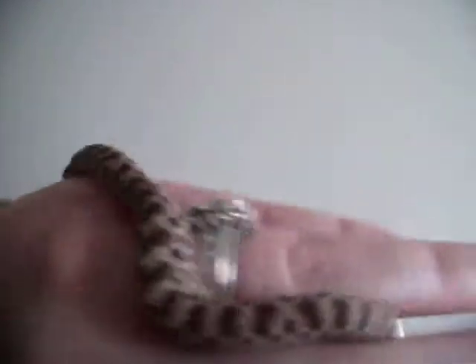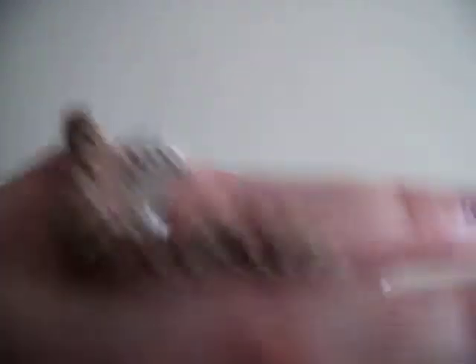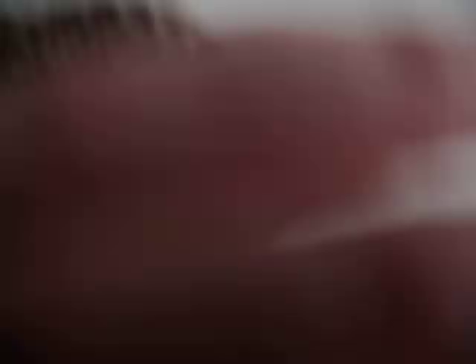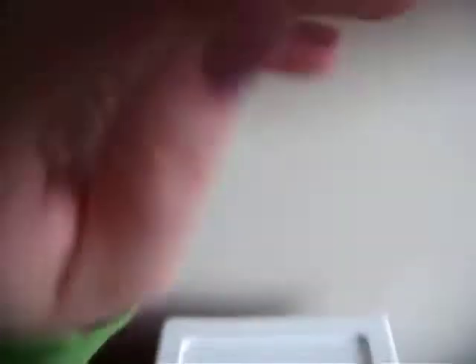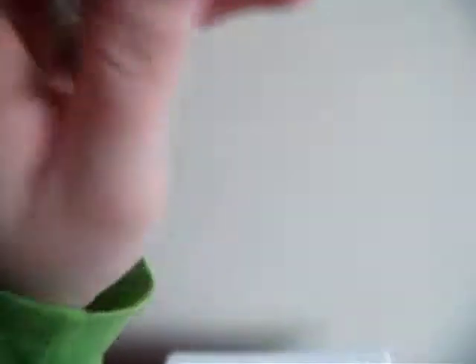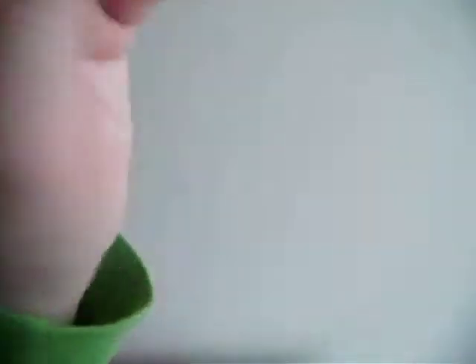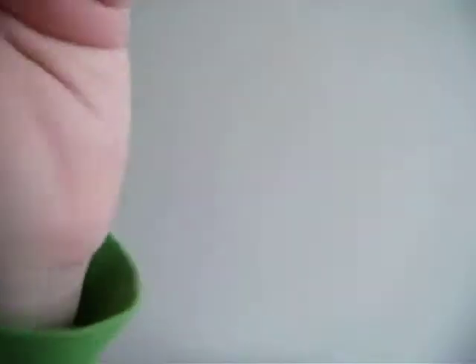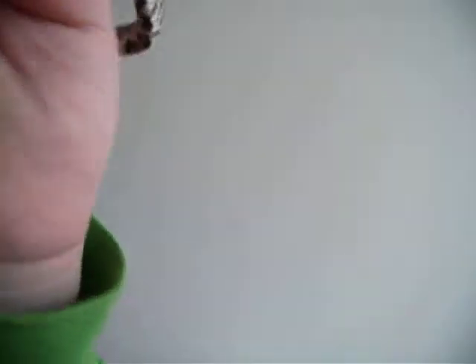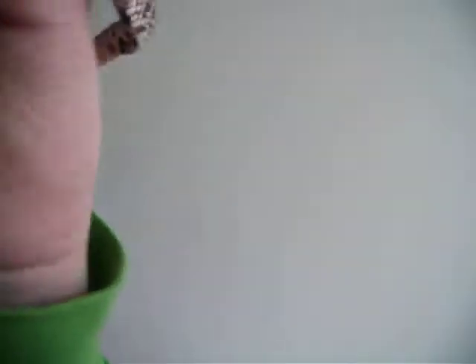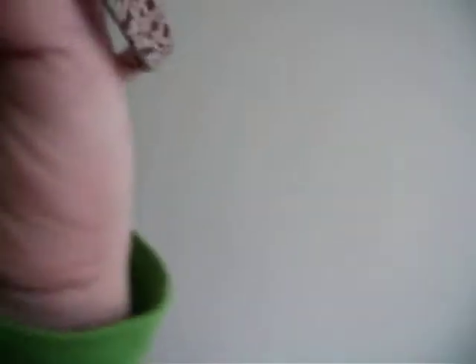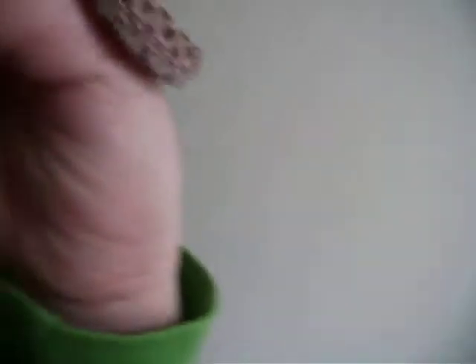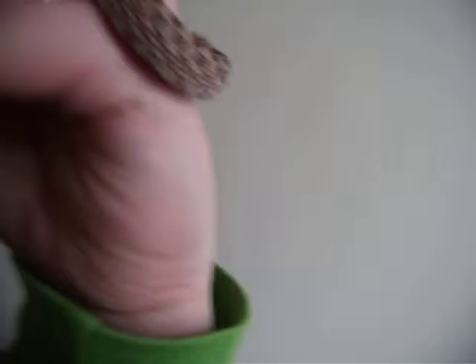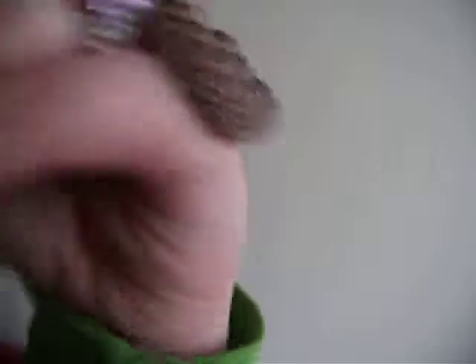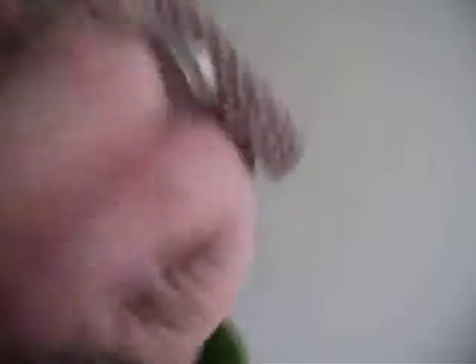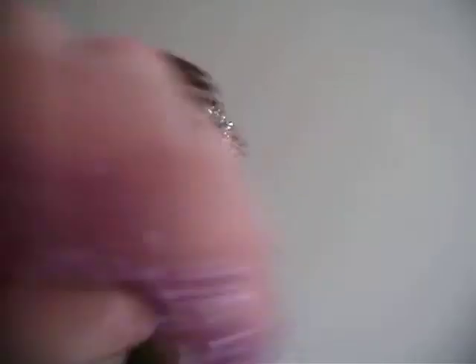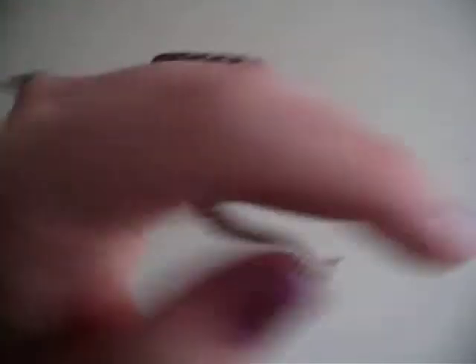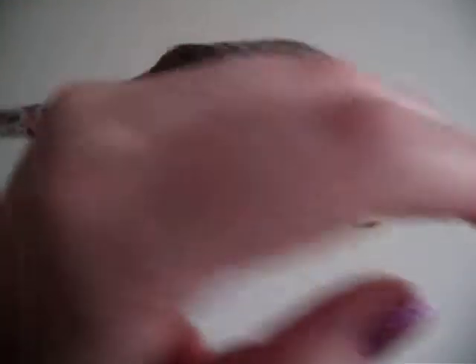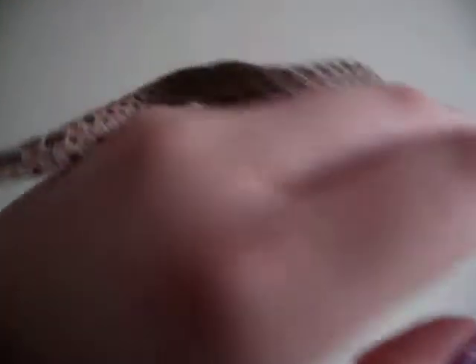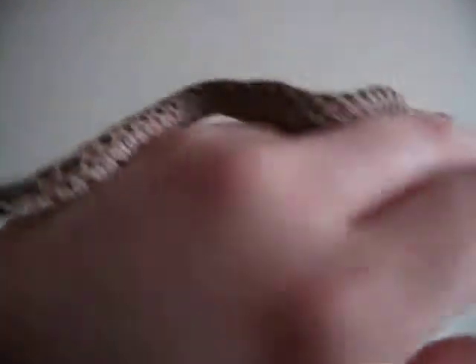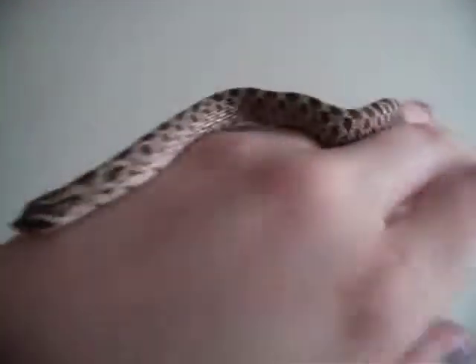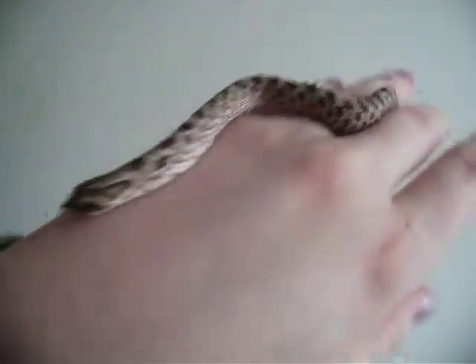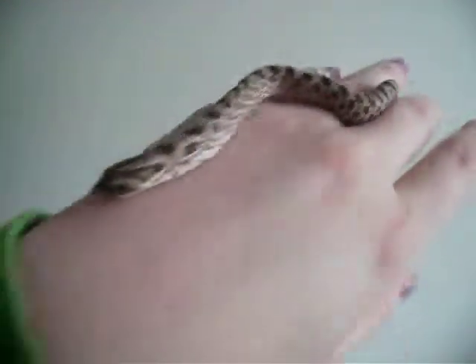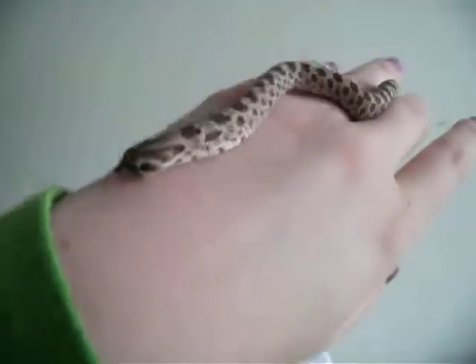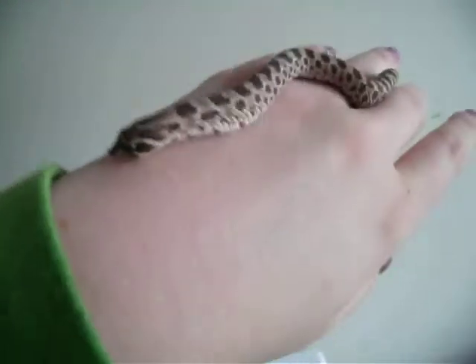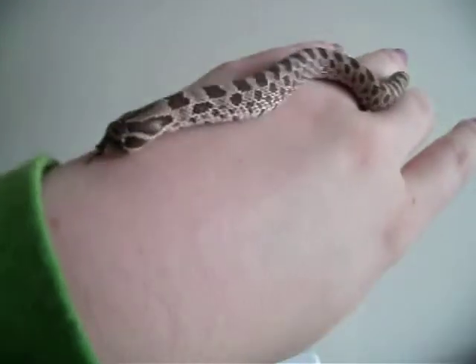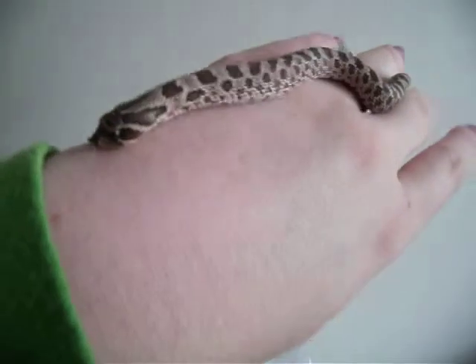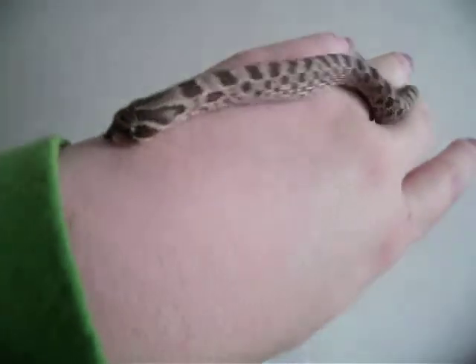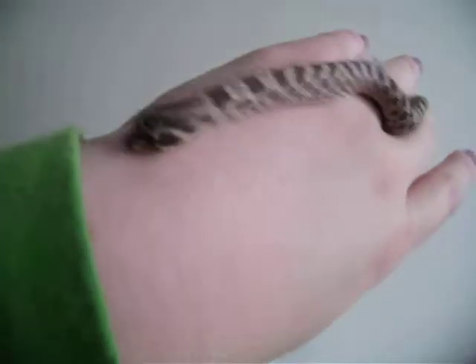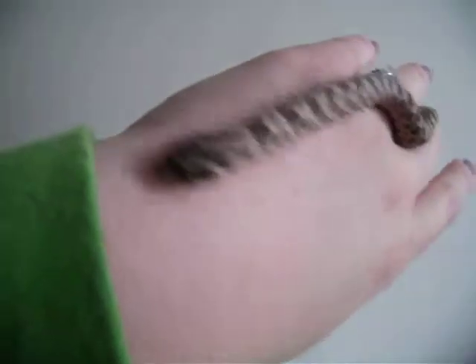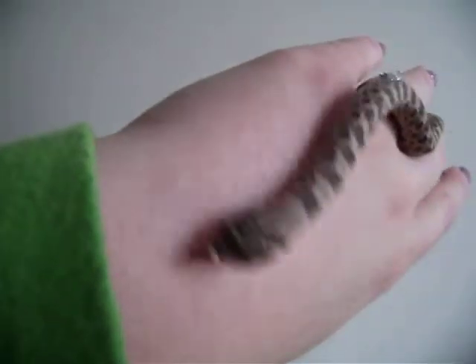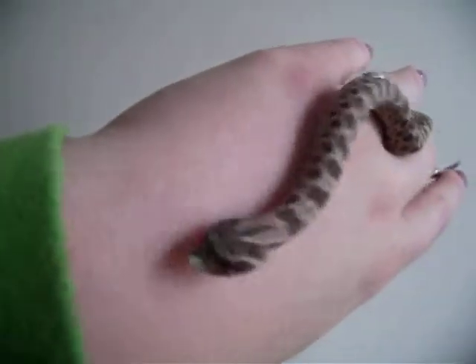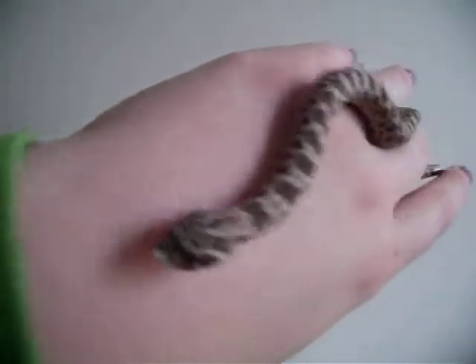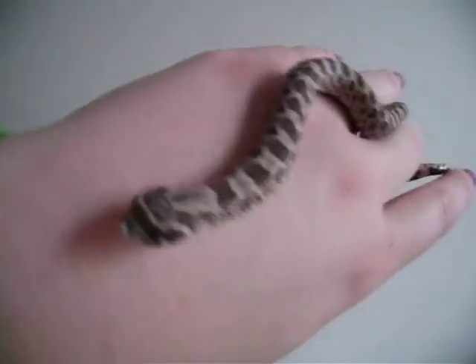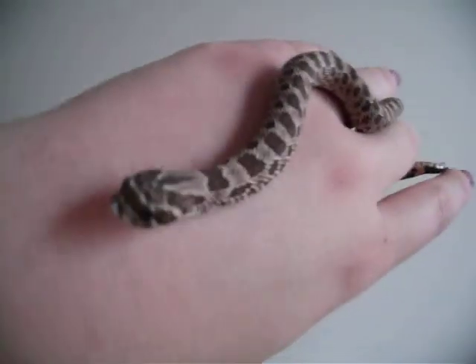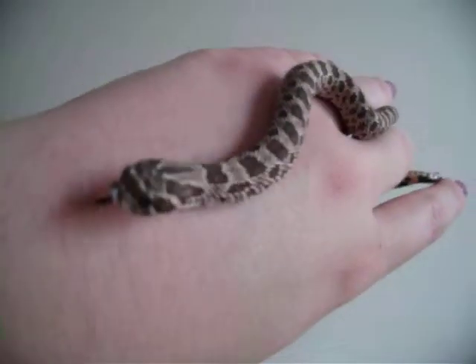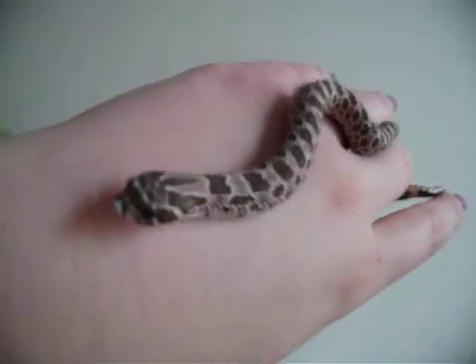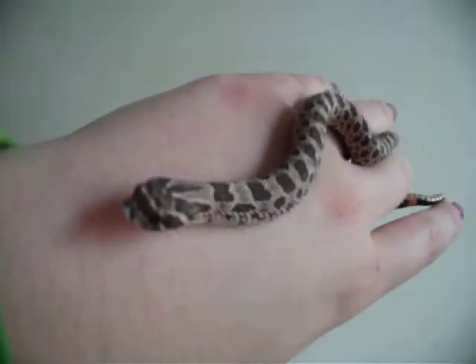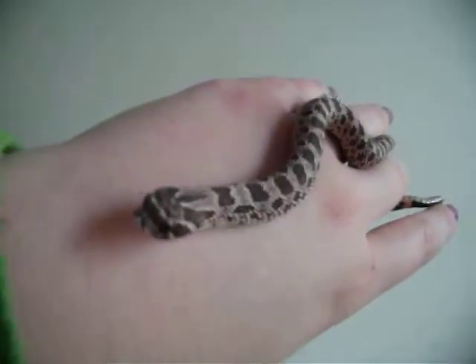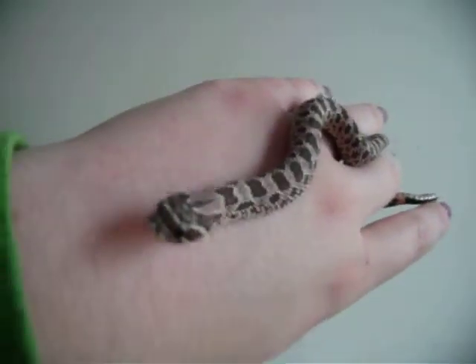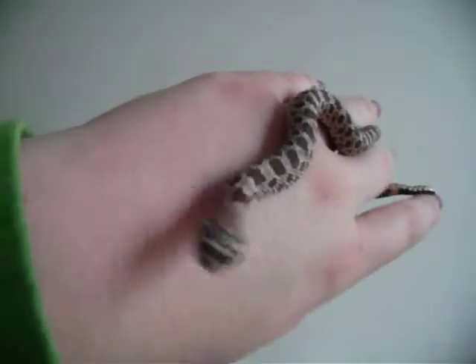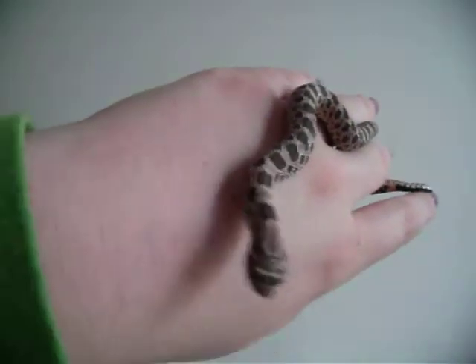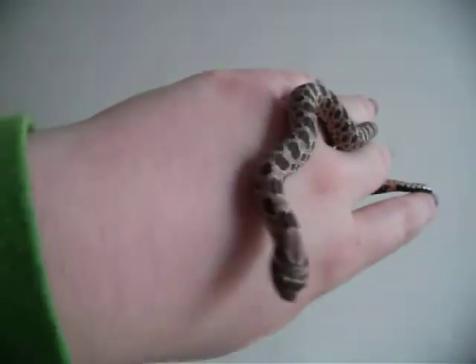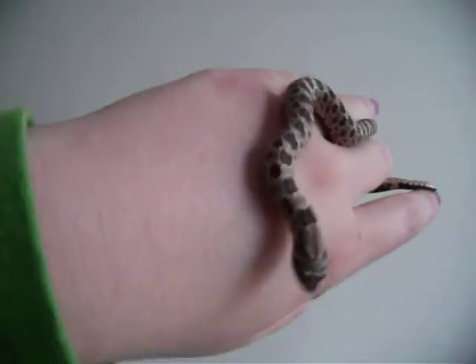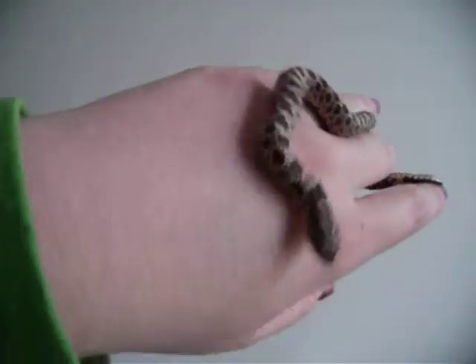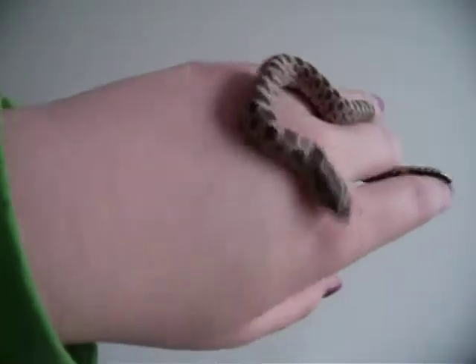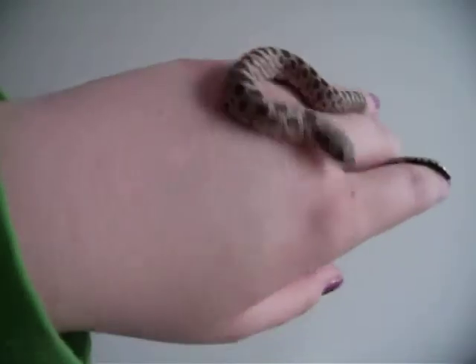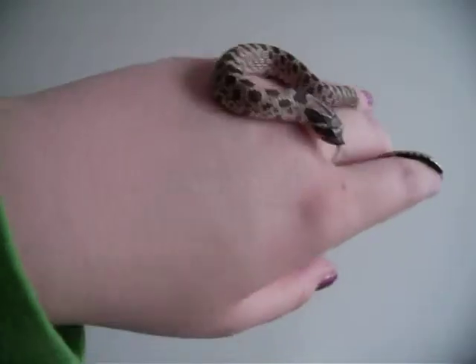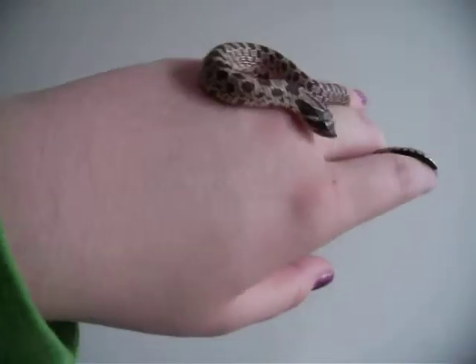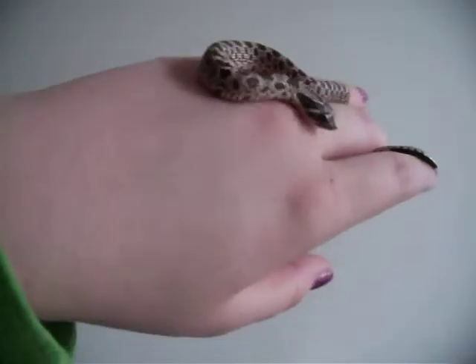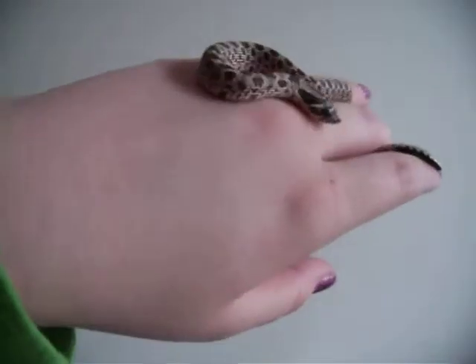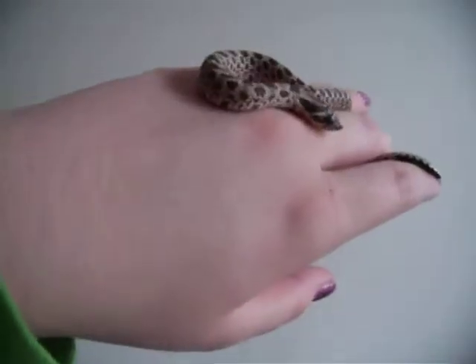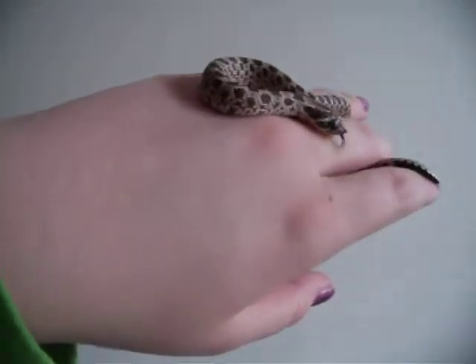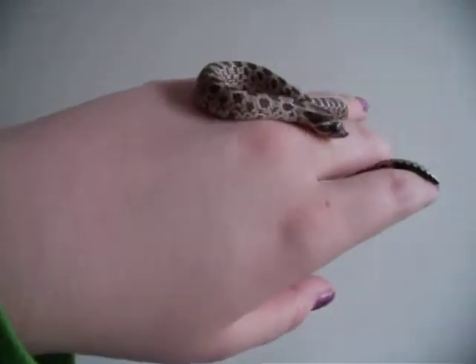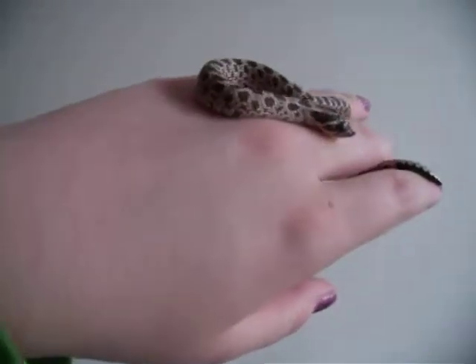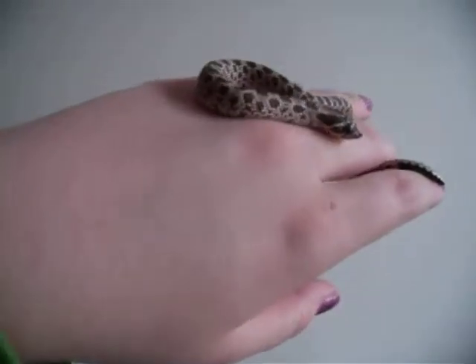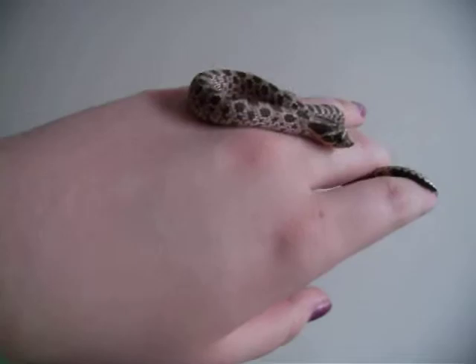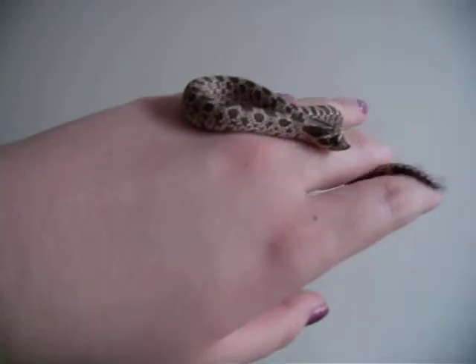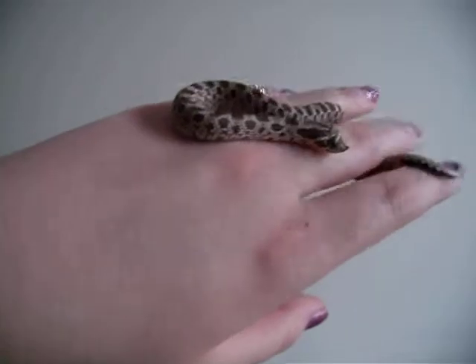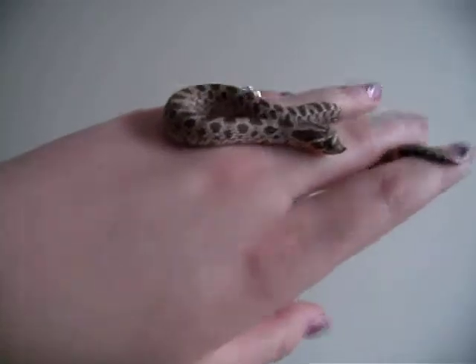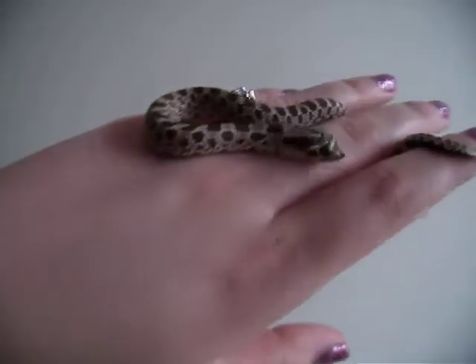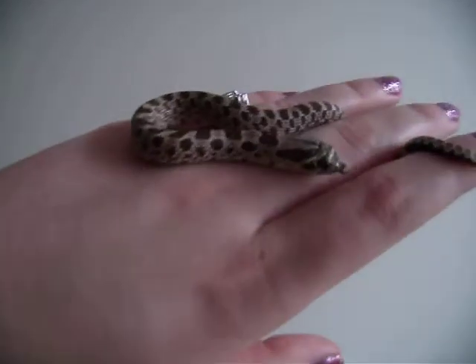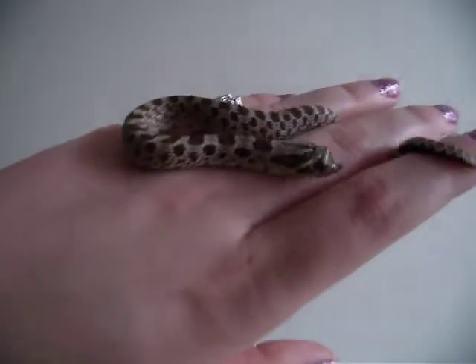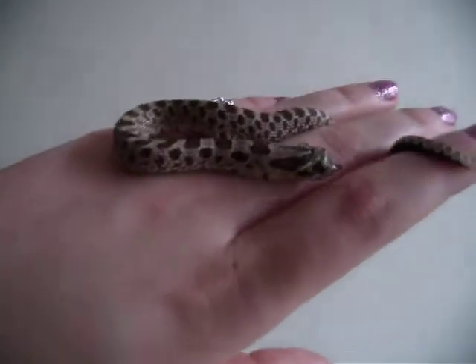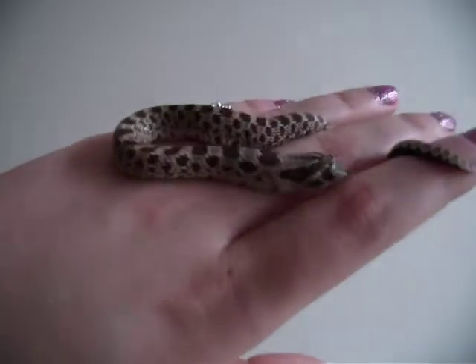This is Wilbur. You'll be seeing him again. Thanks for watching. Bye.